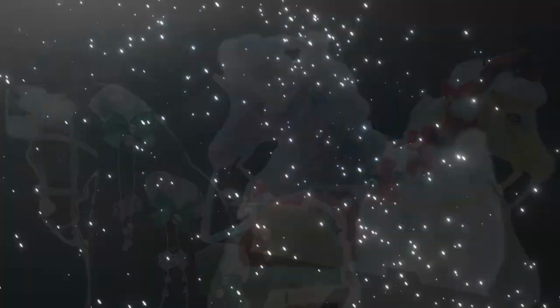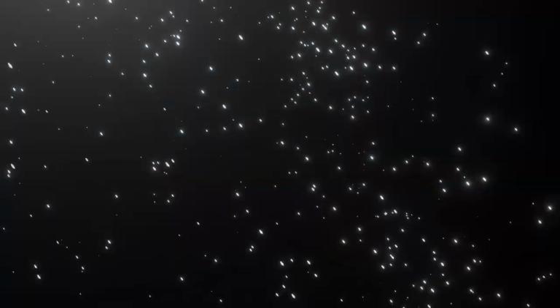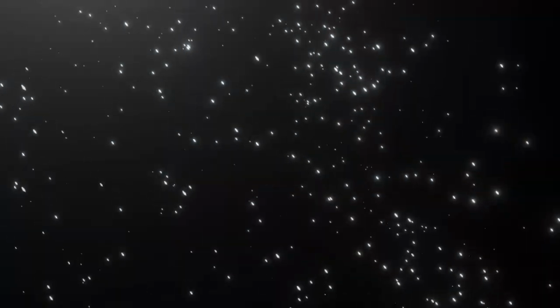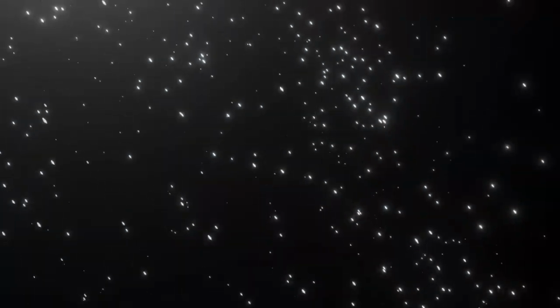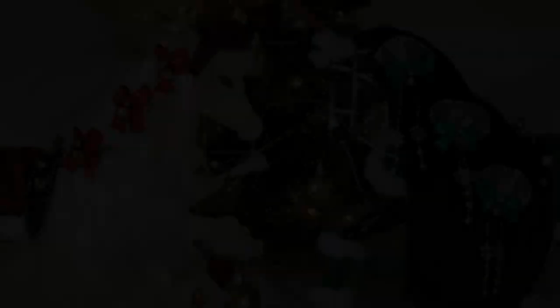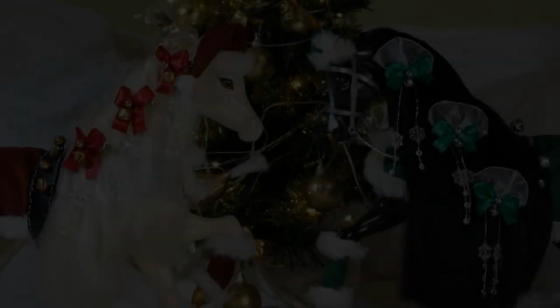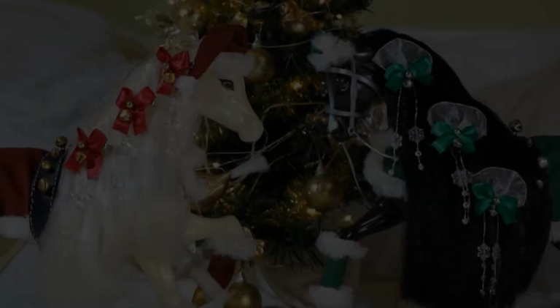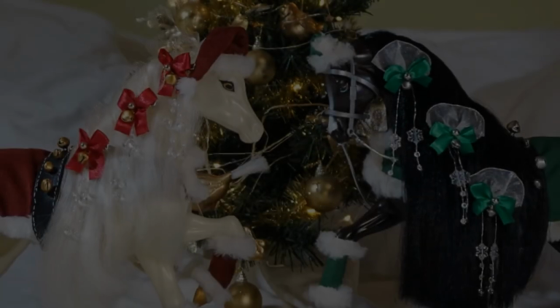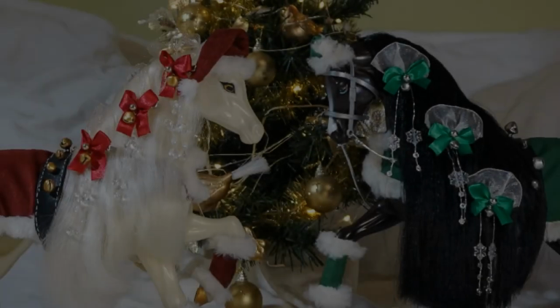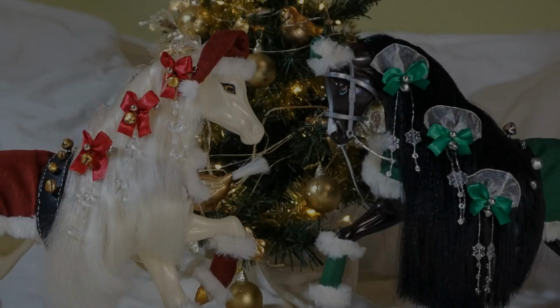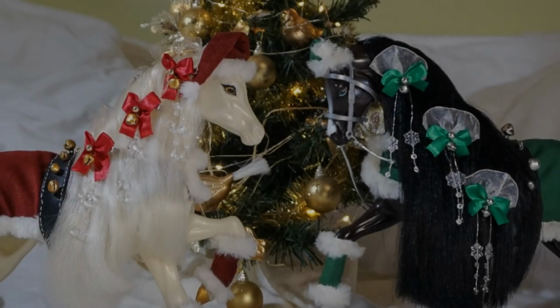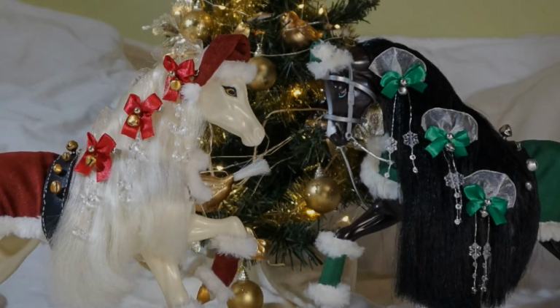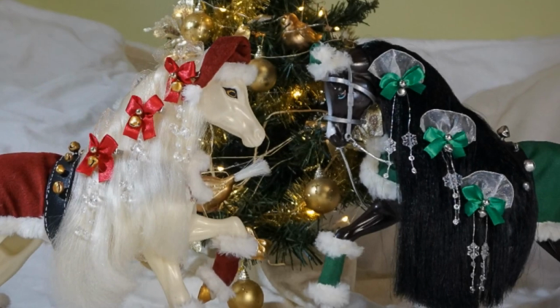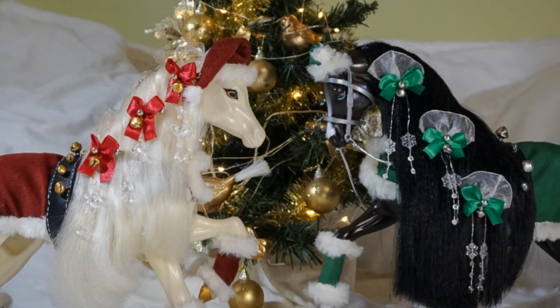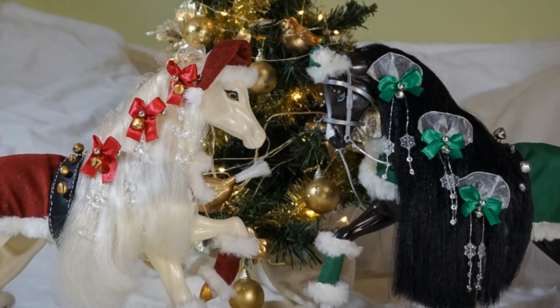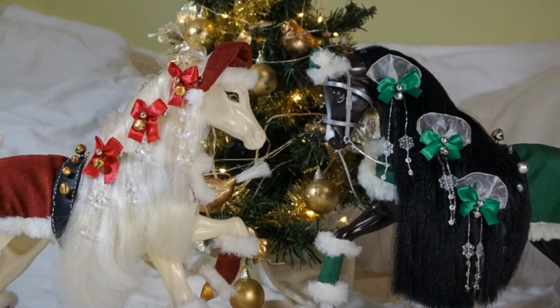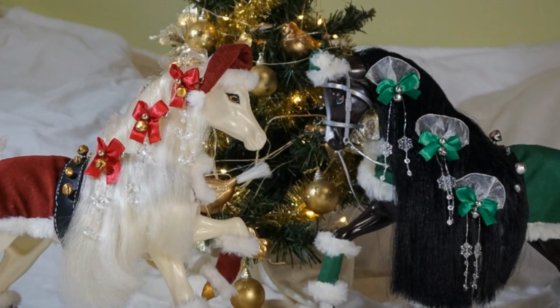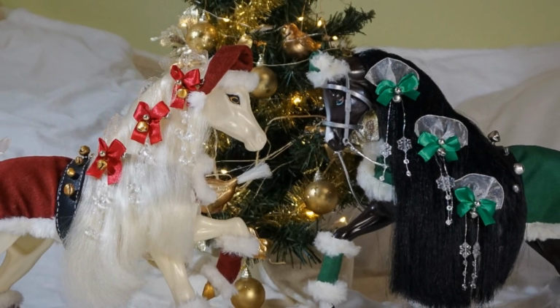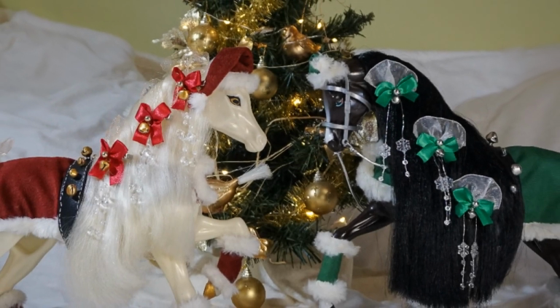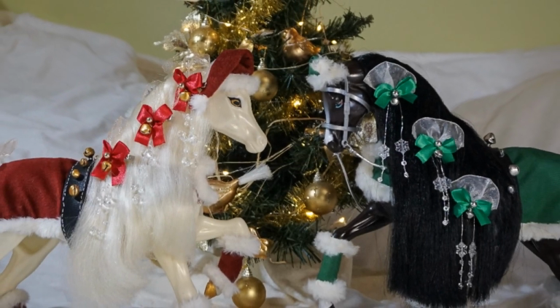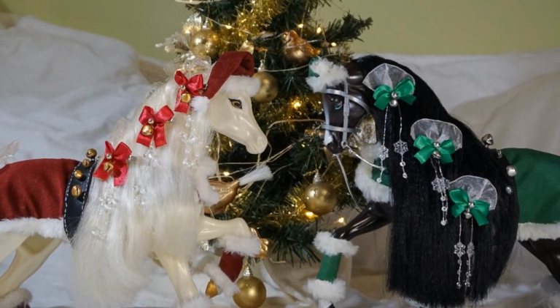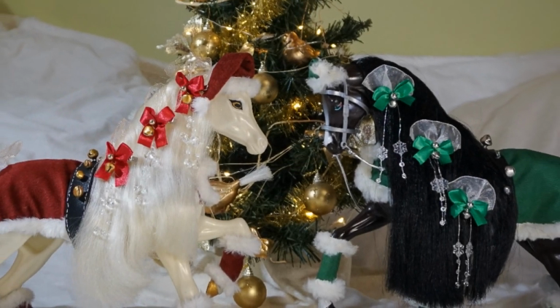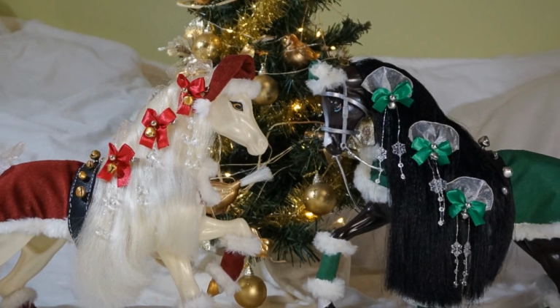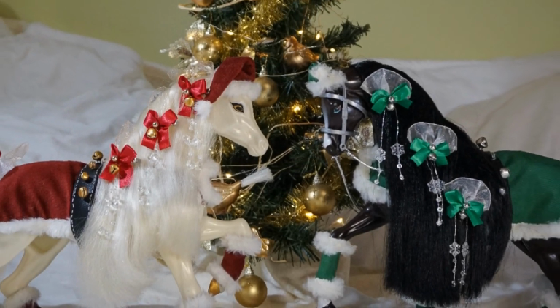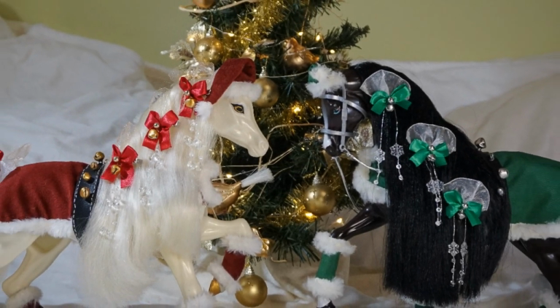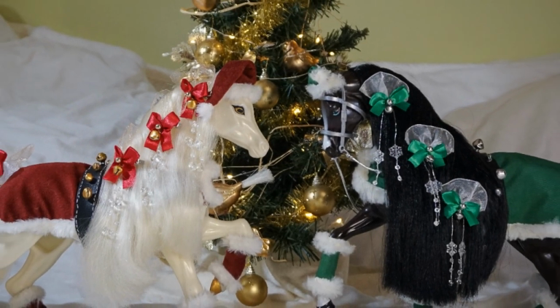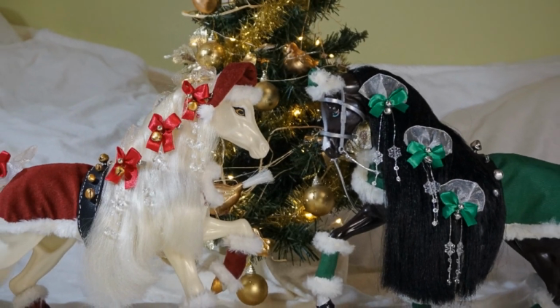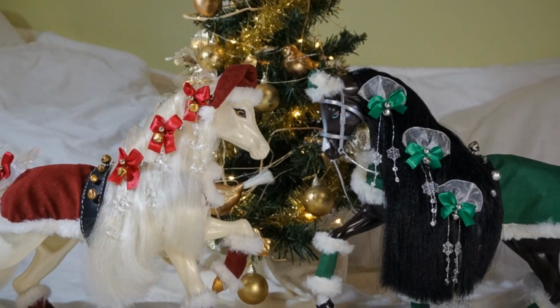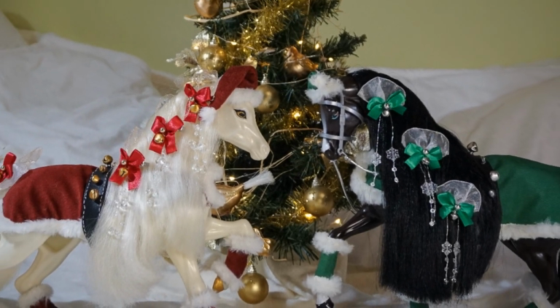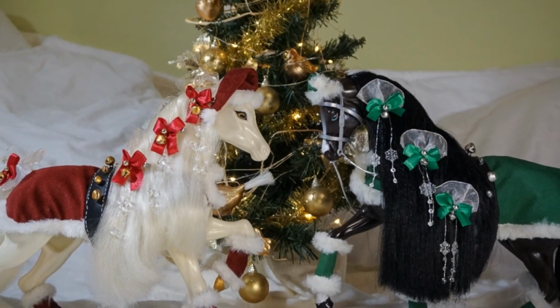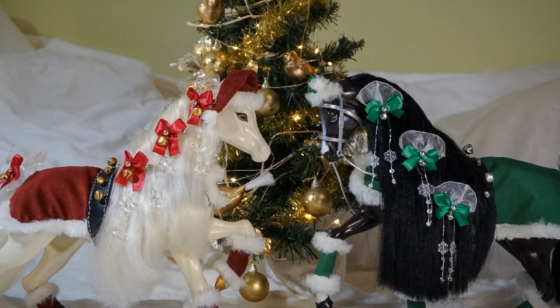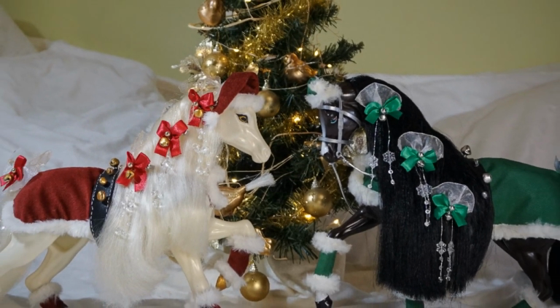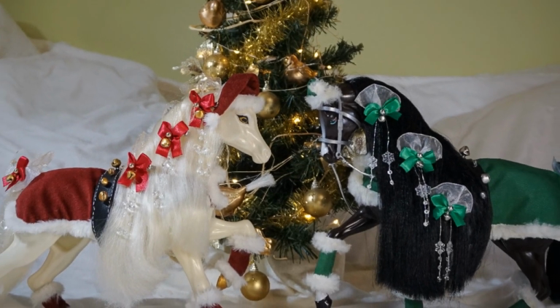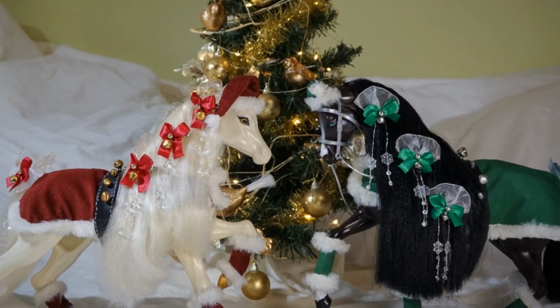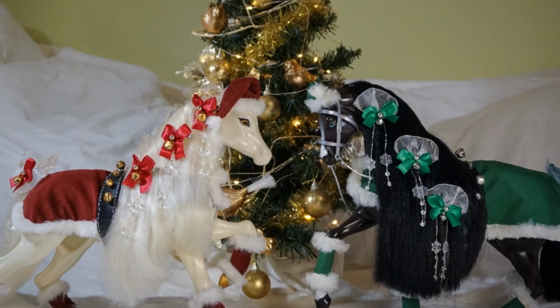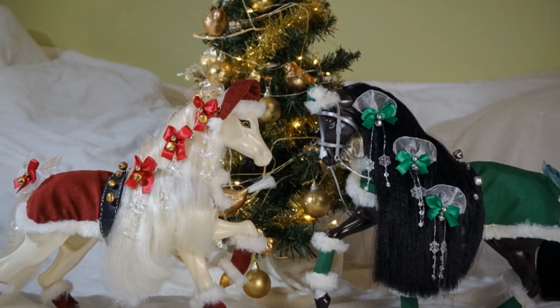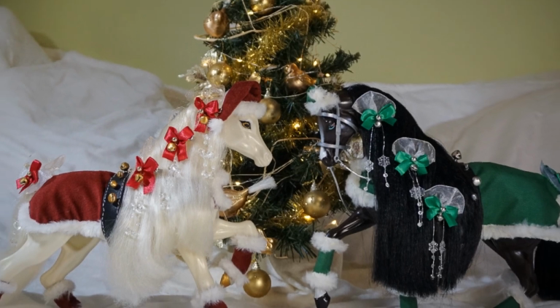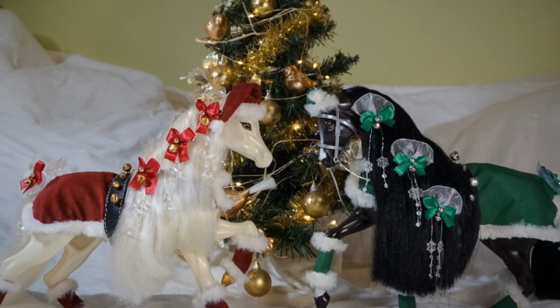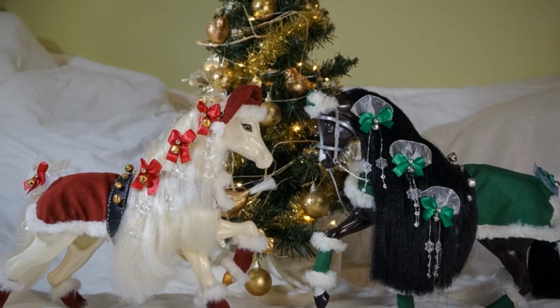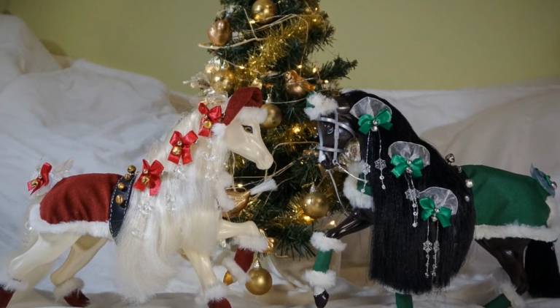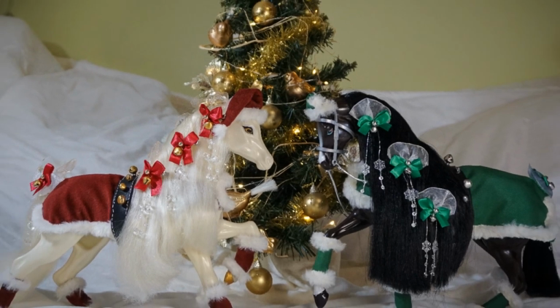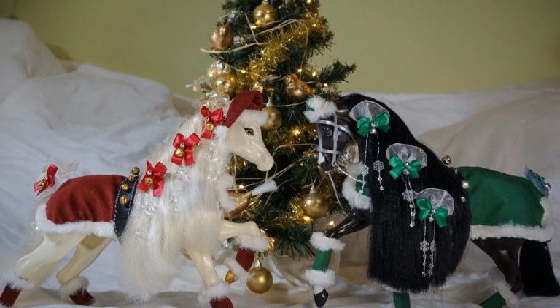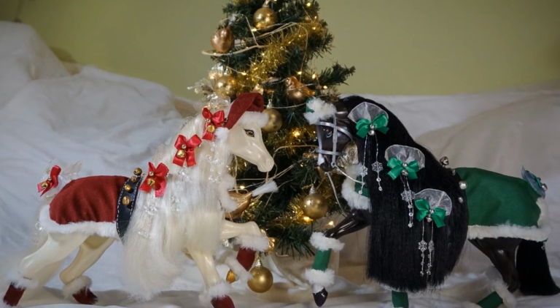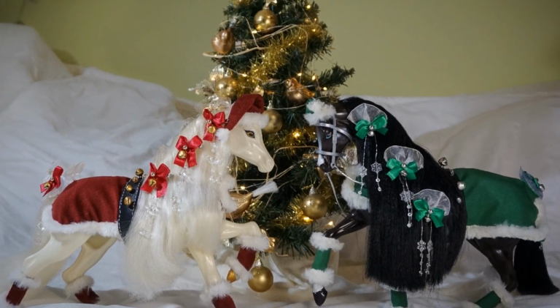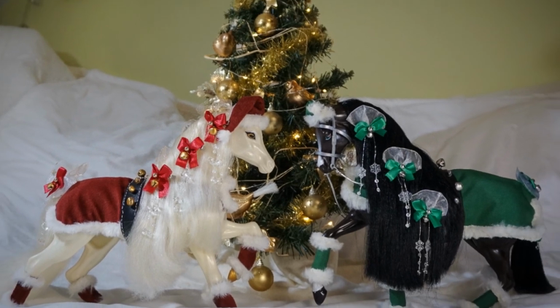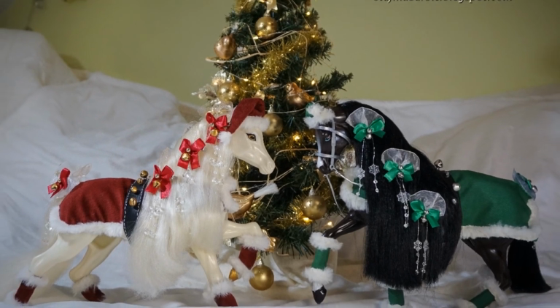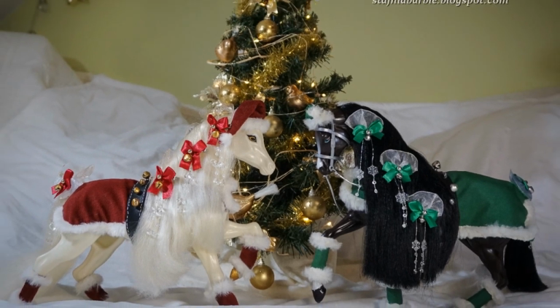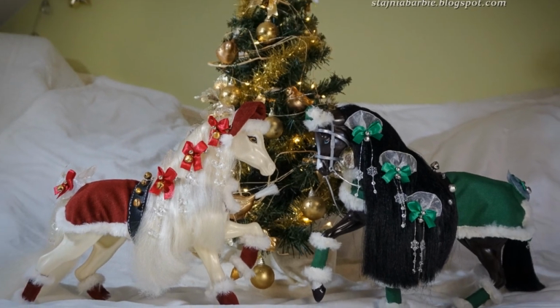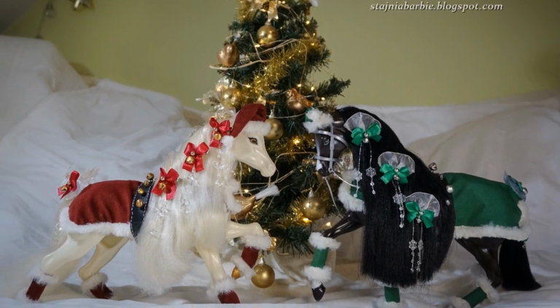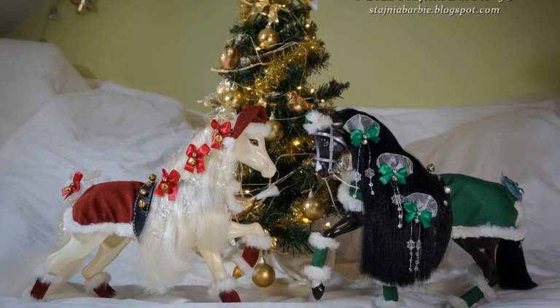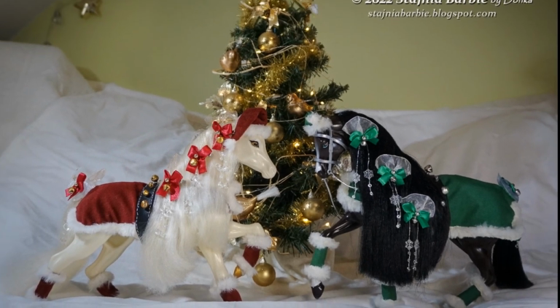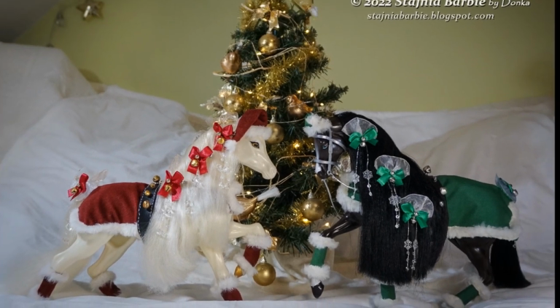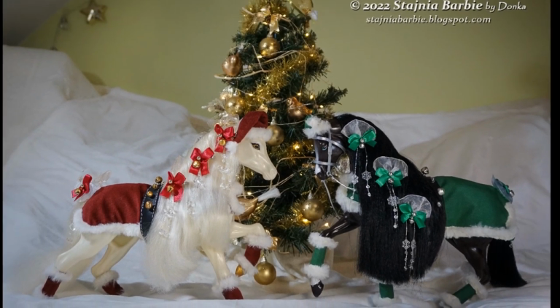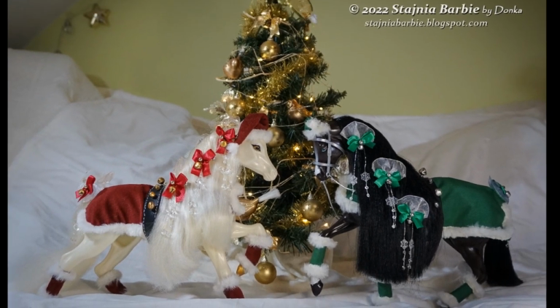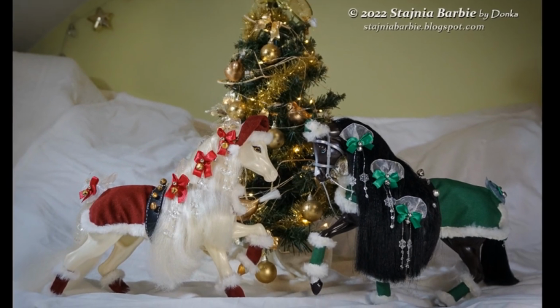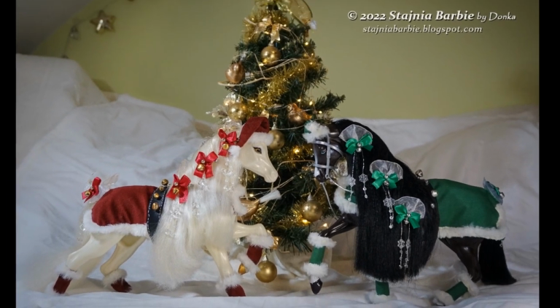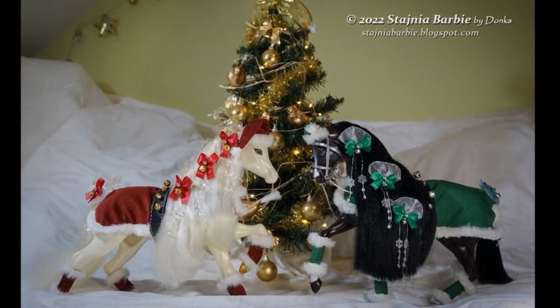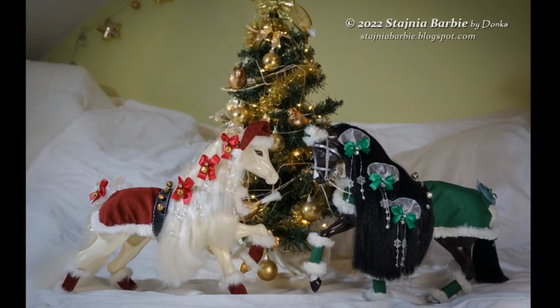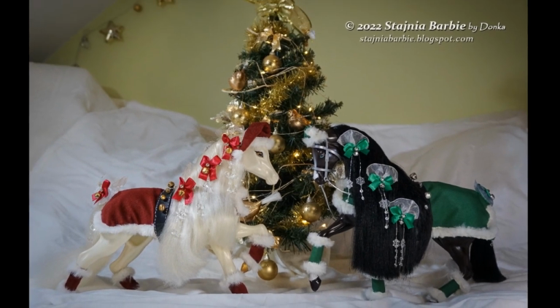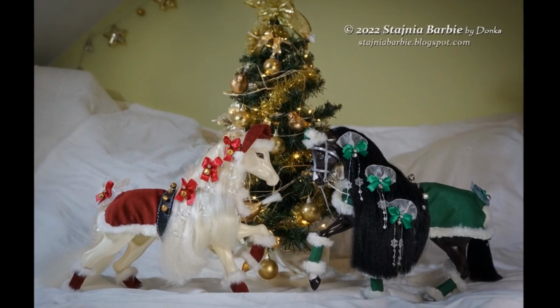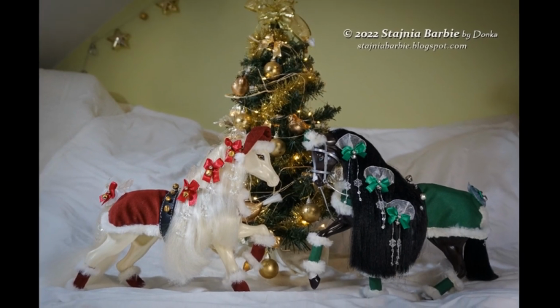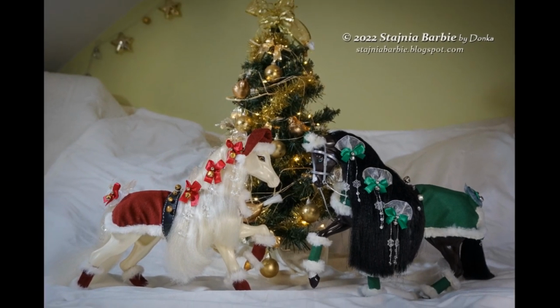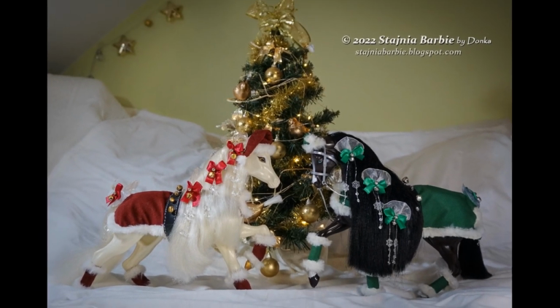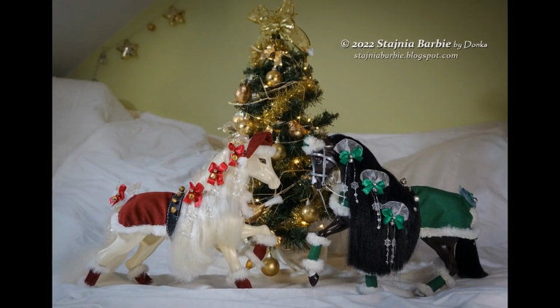This is a very short add-on to my winter Christmas horses, so you can see how they look all together.